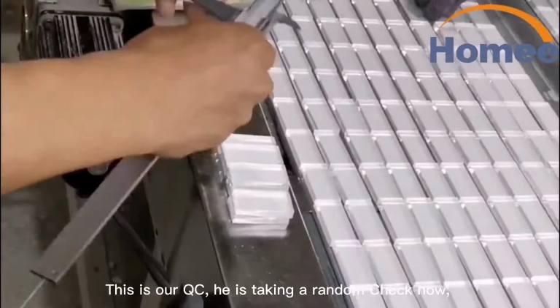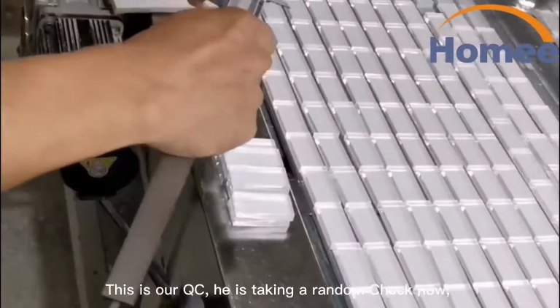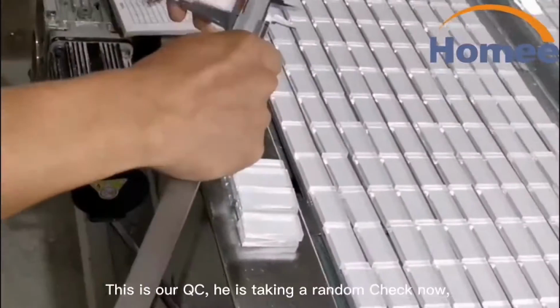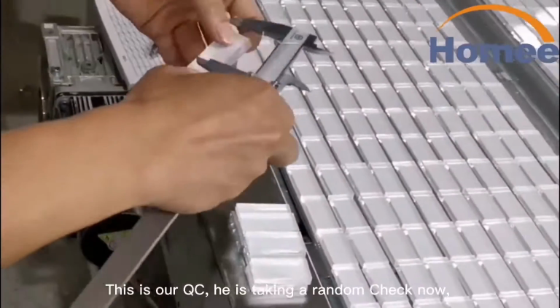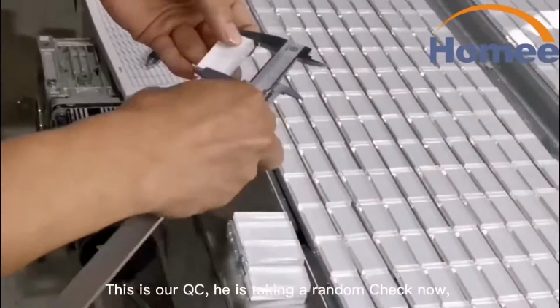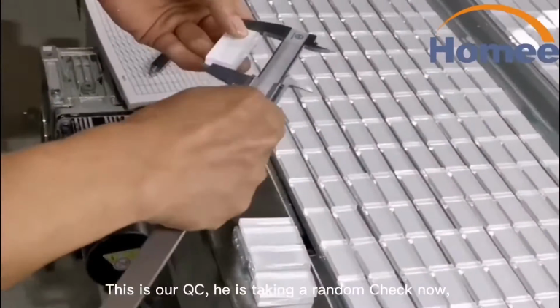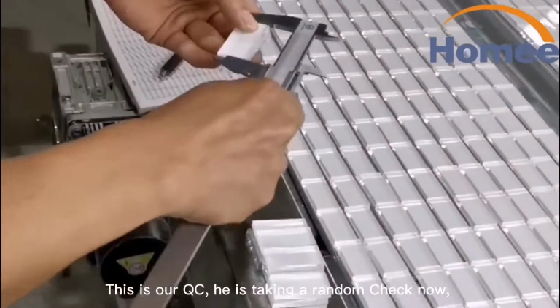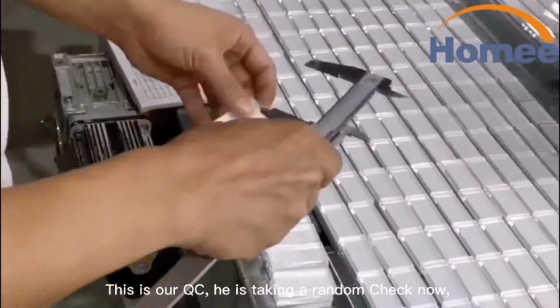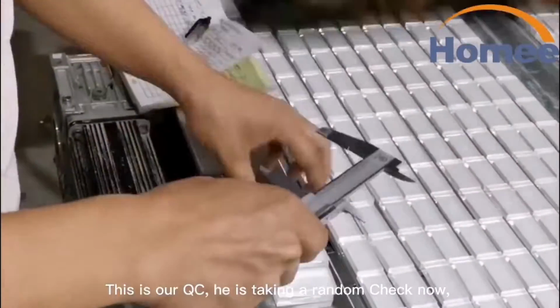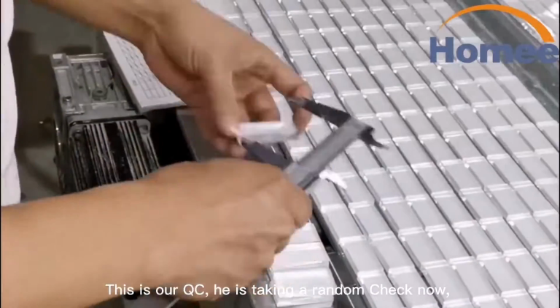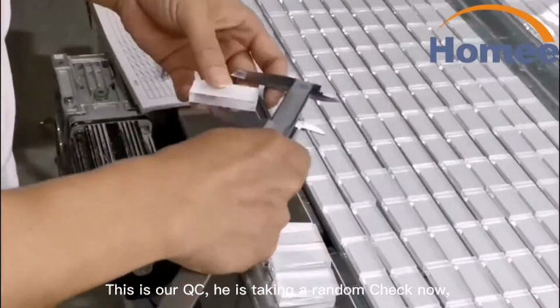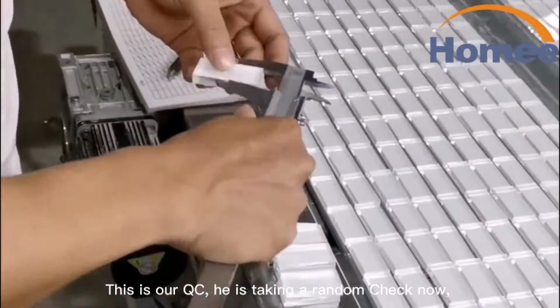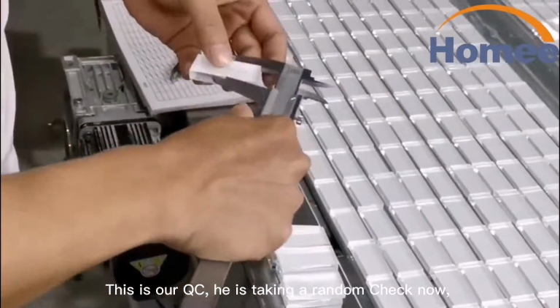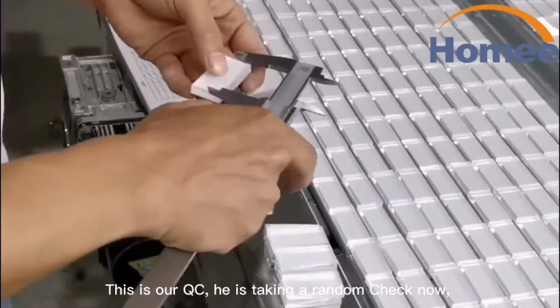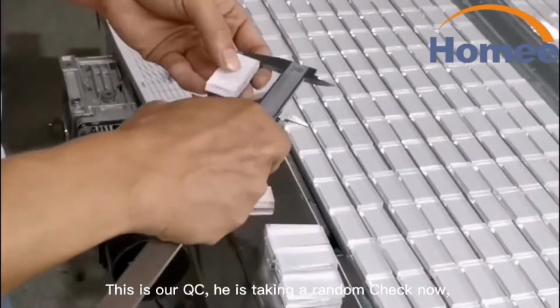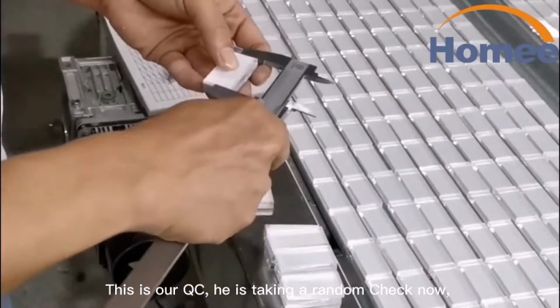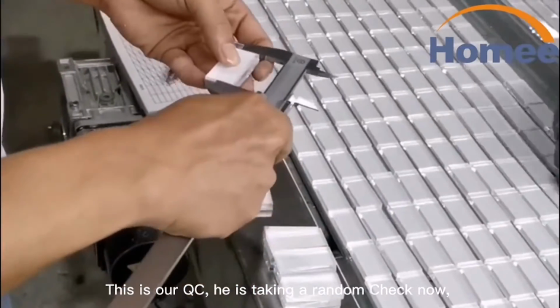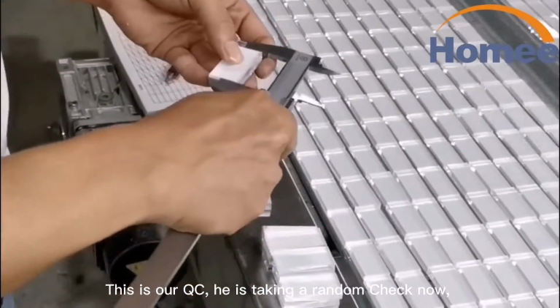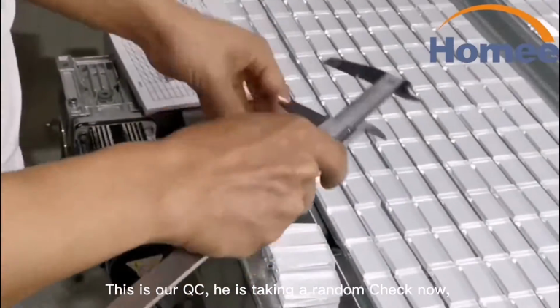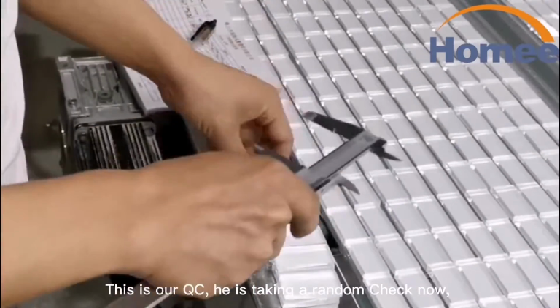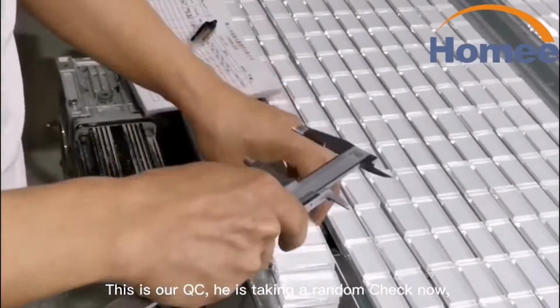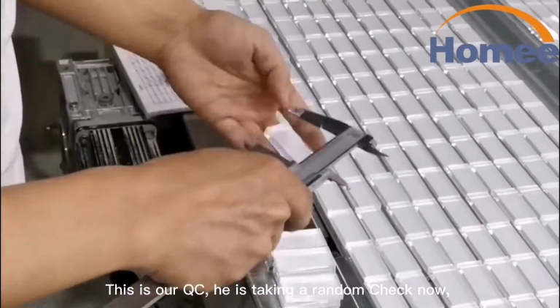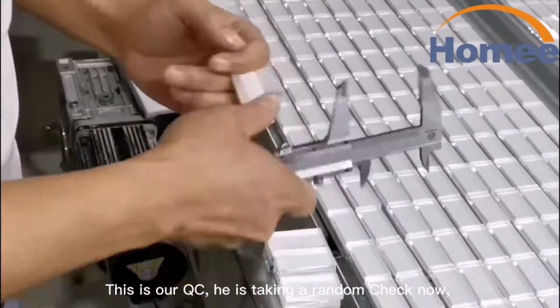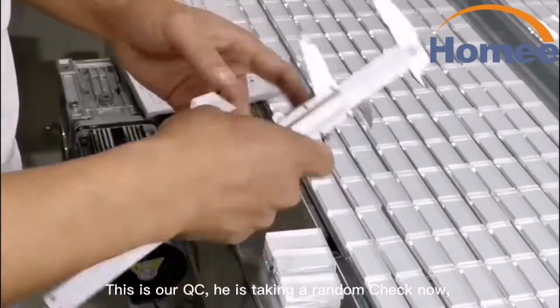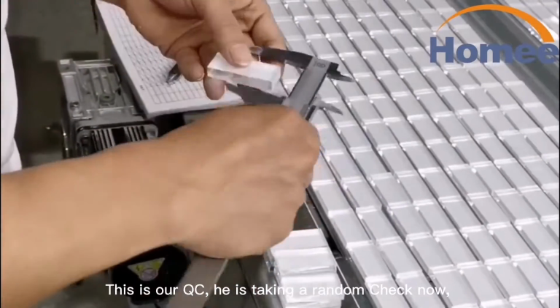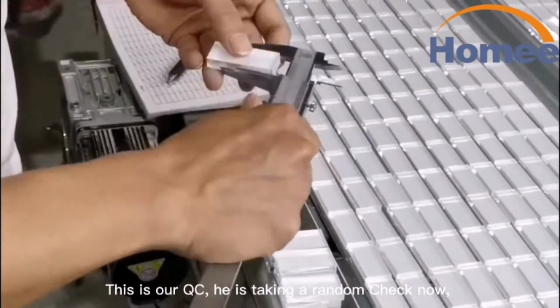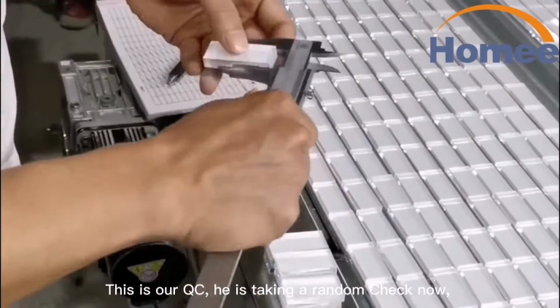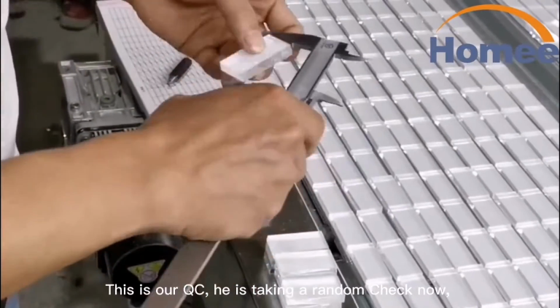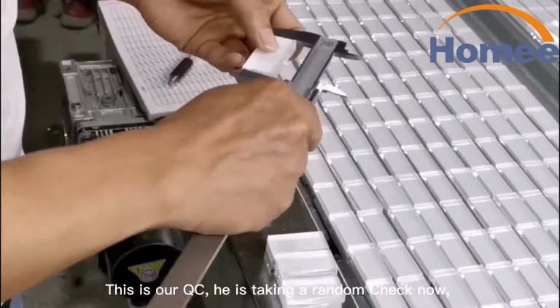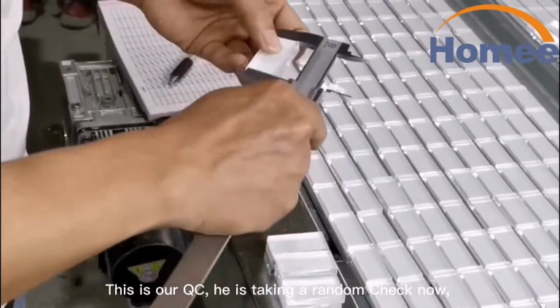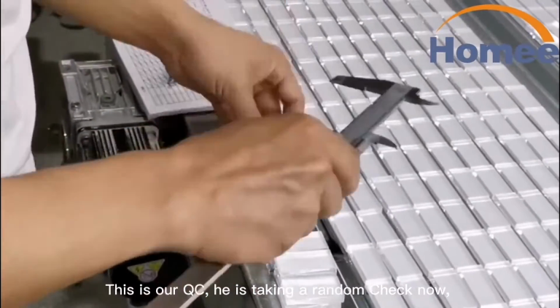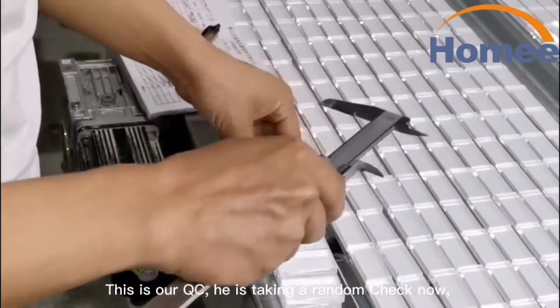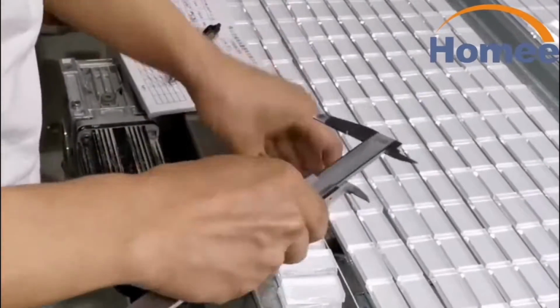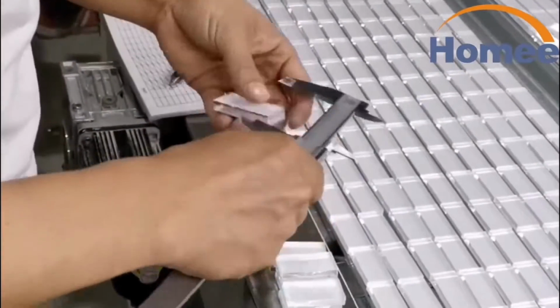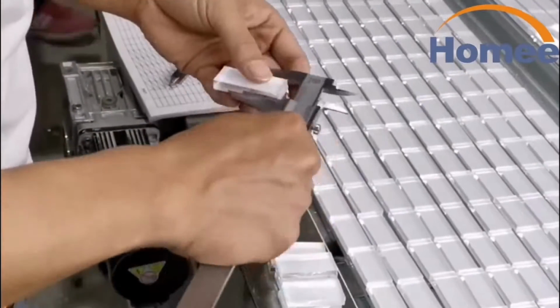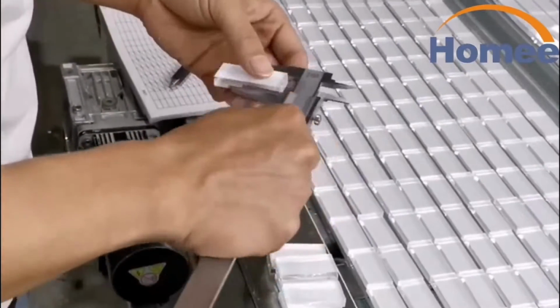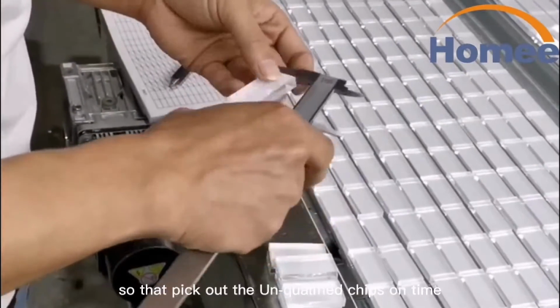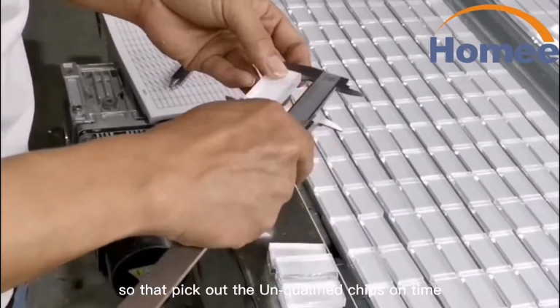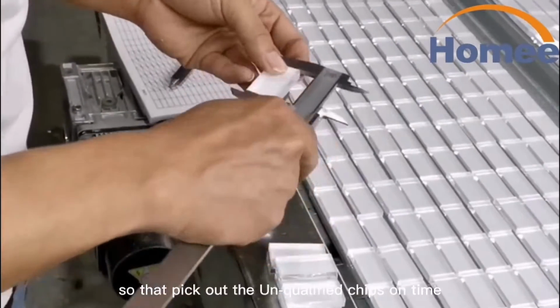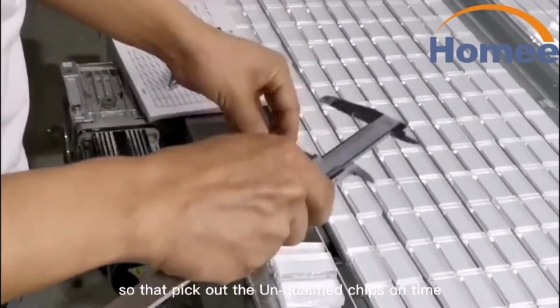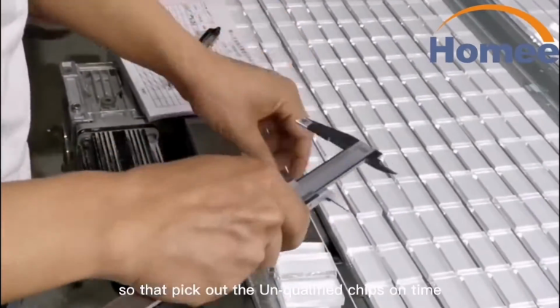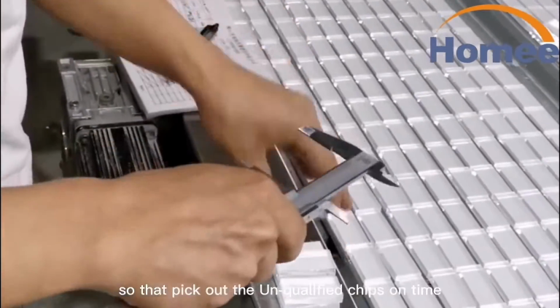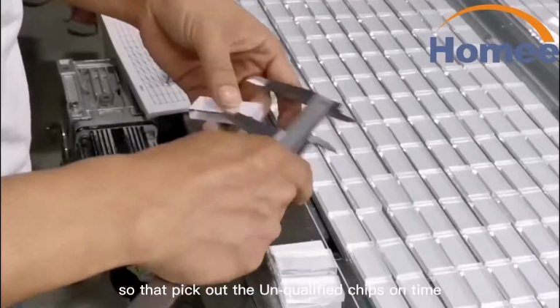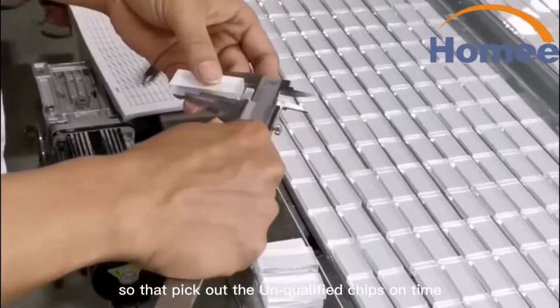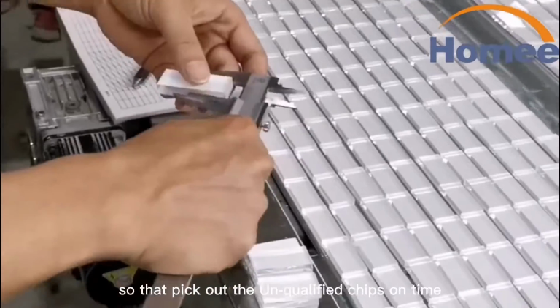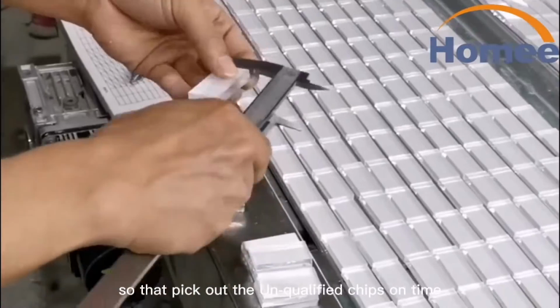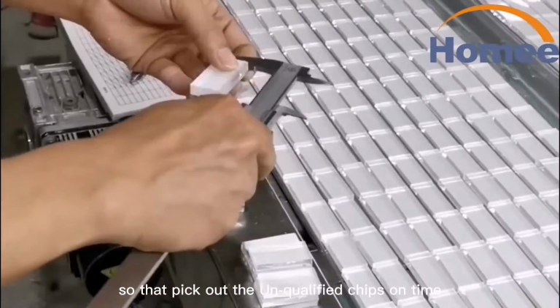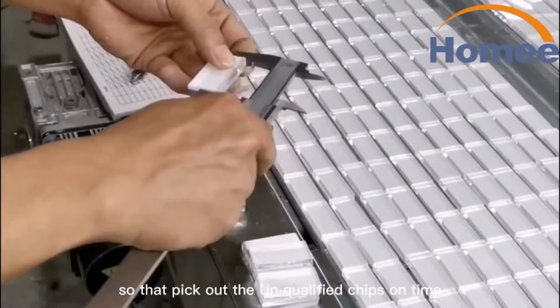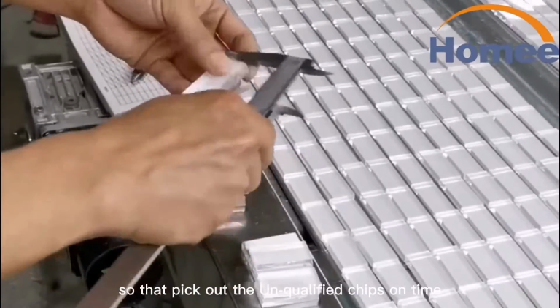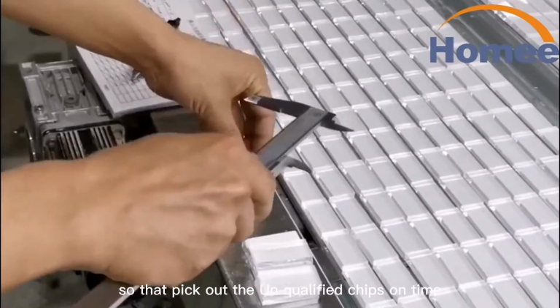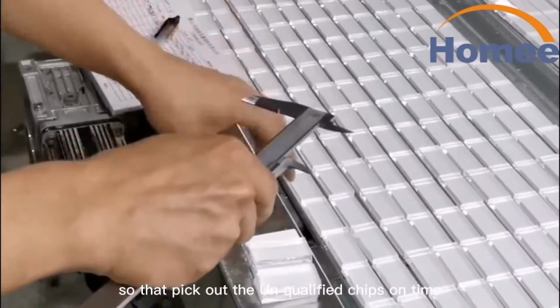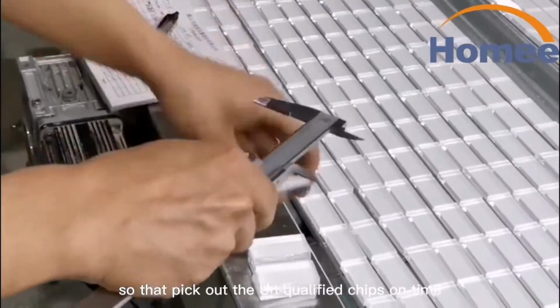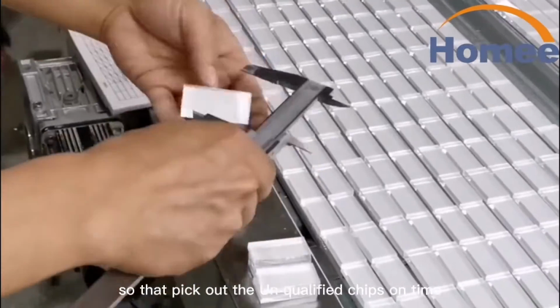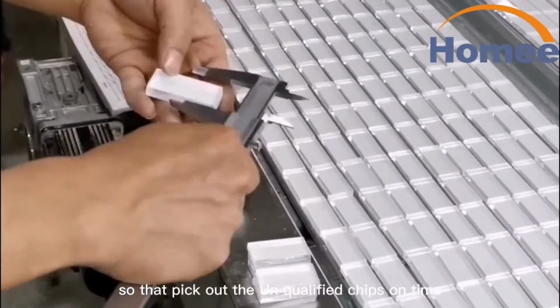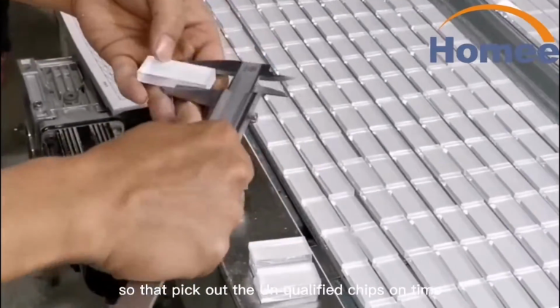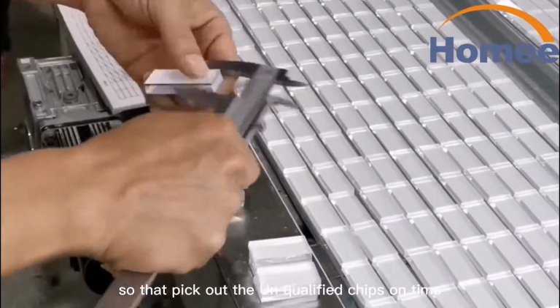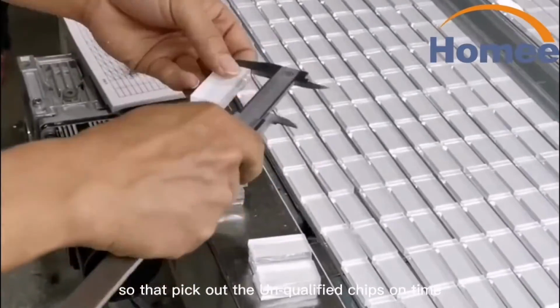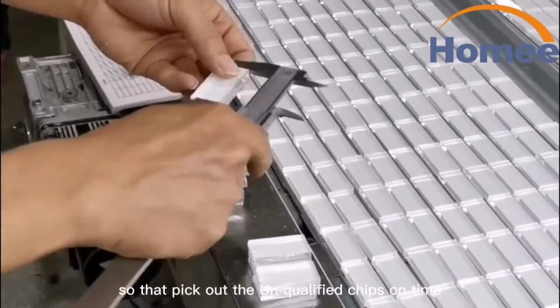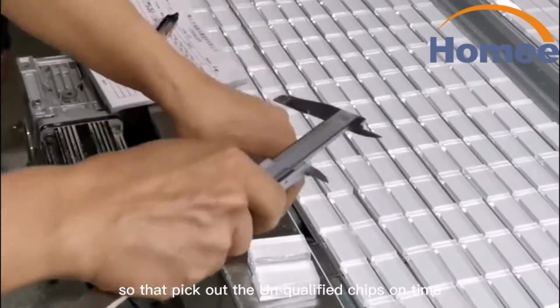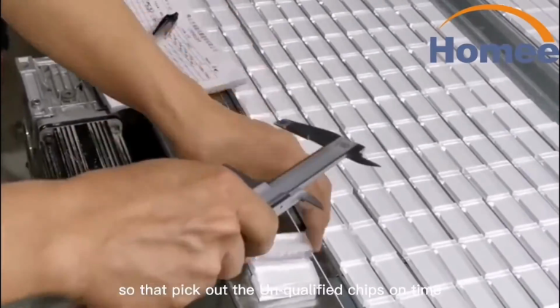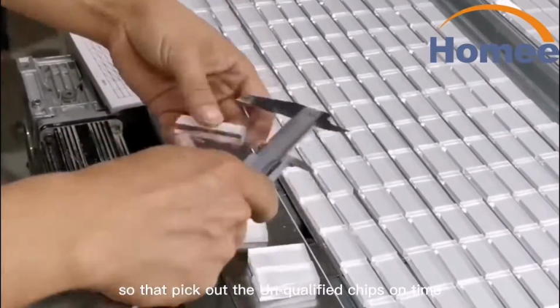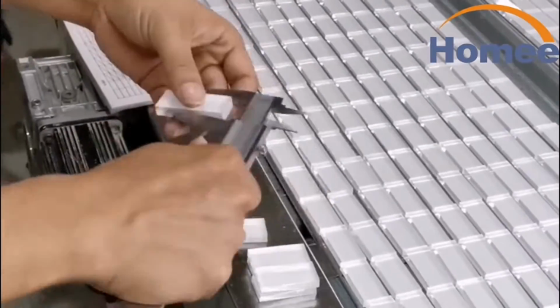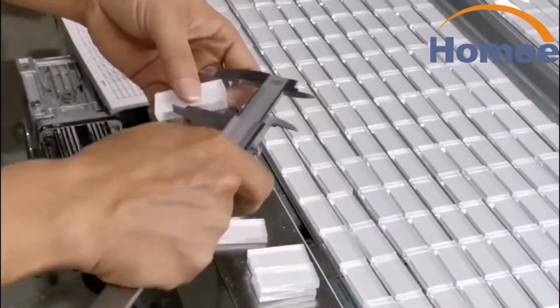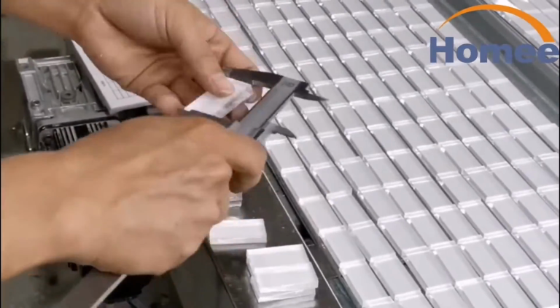This is our QC. He is doing a window check now, picking out any unqualified shapes on time.